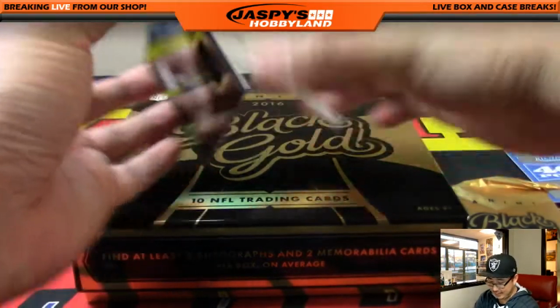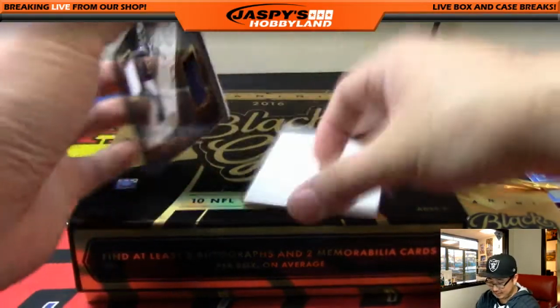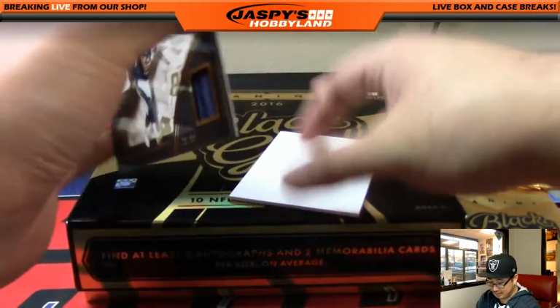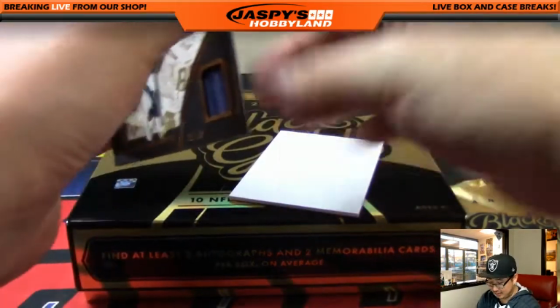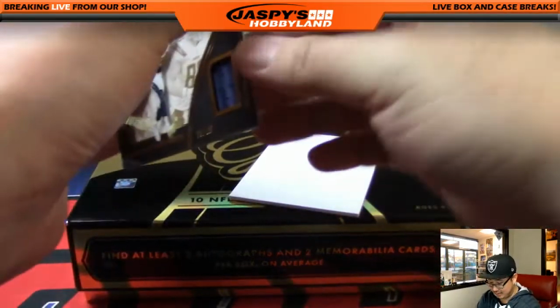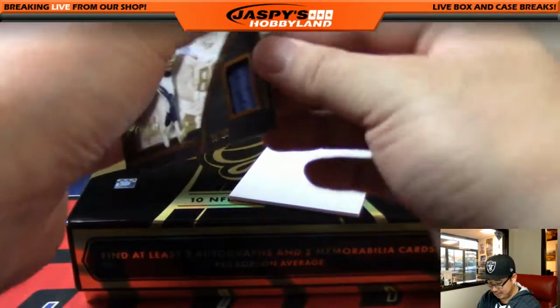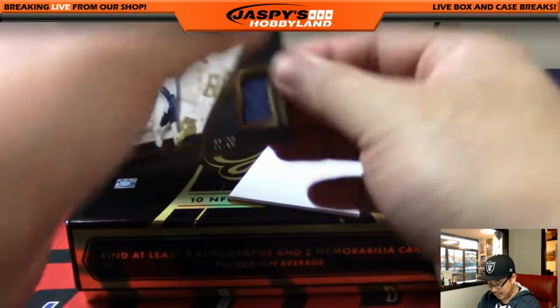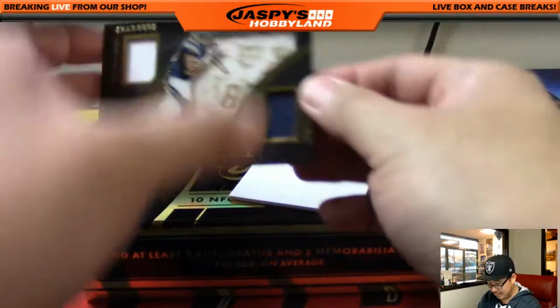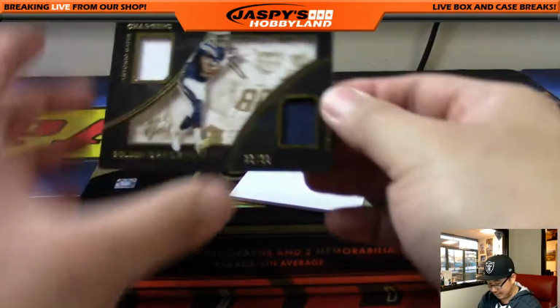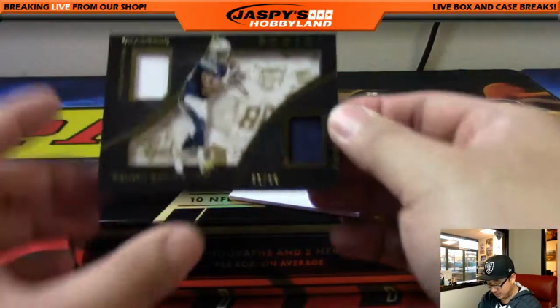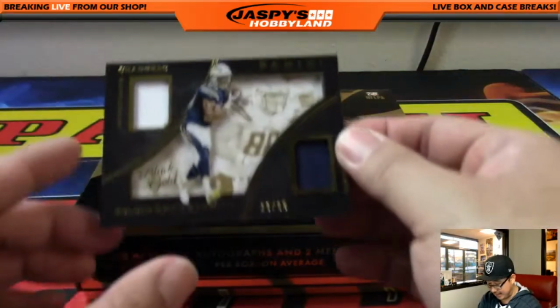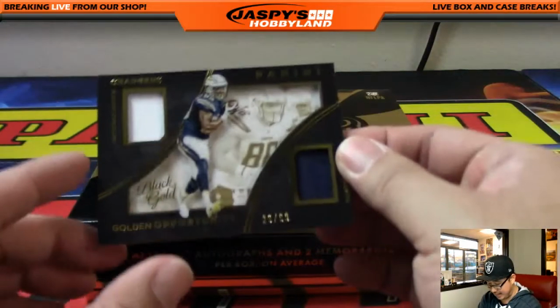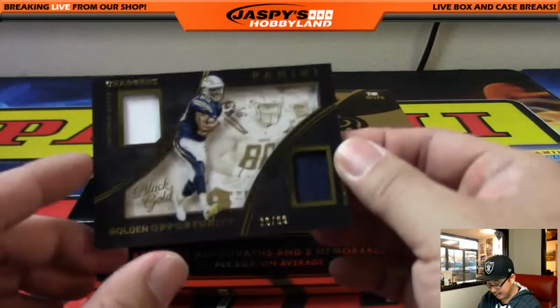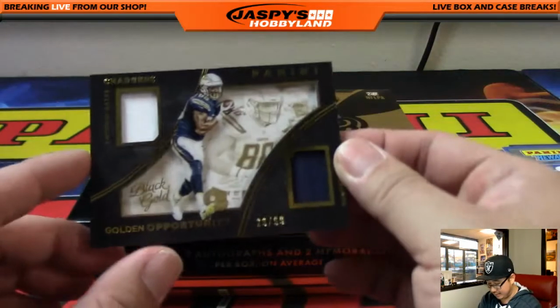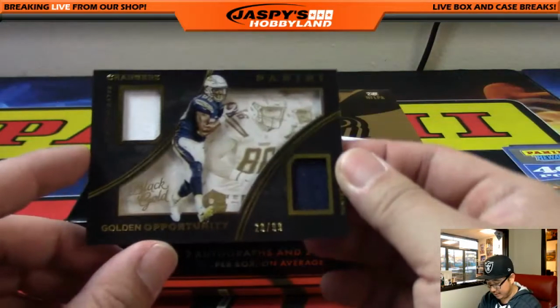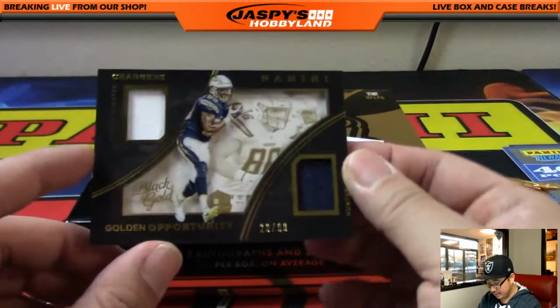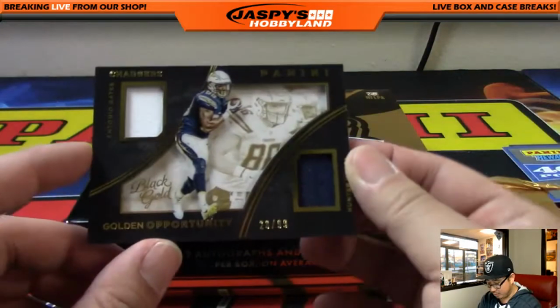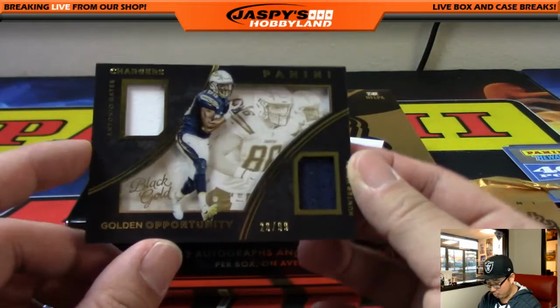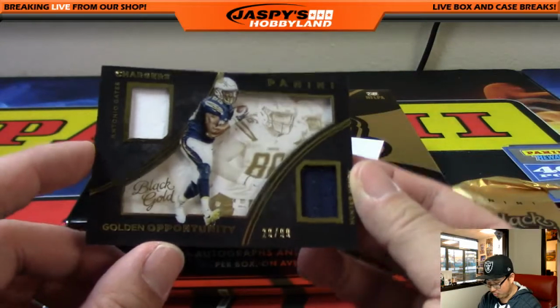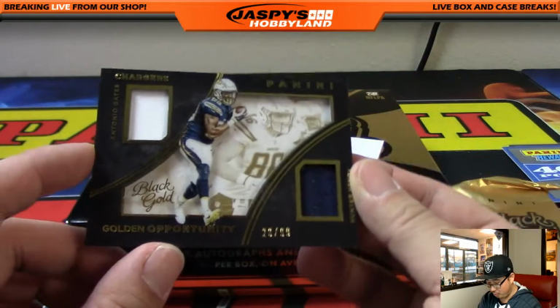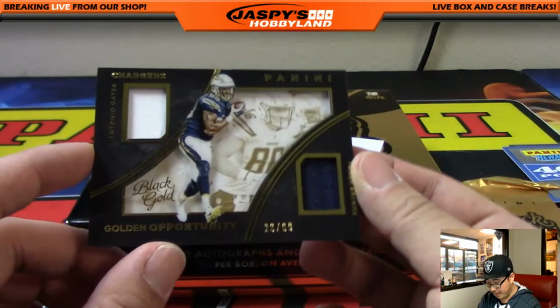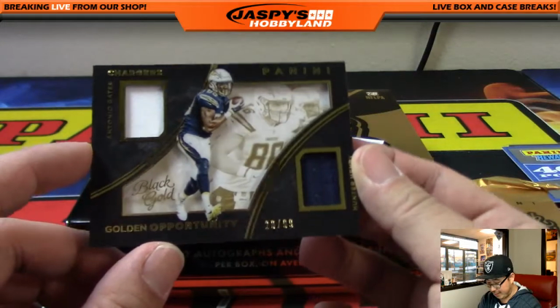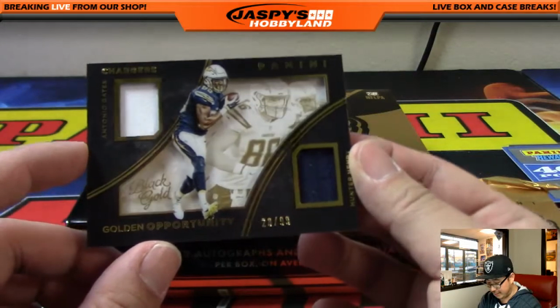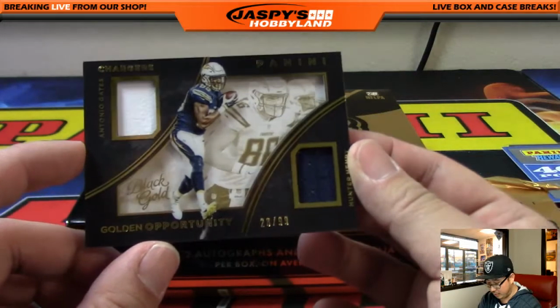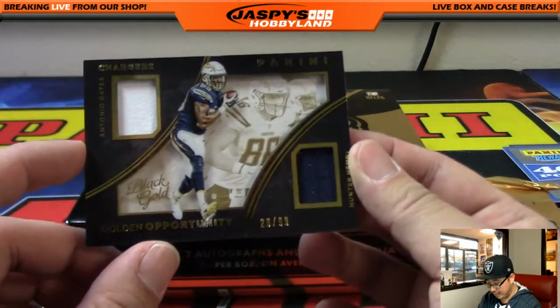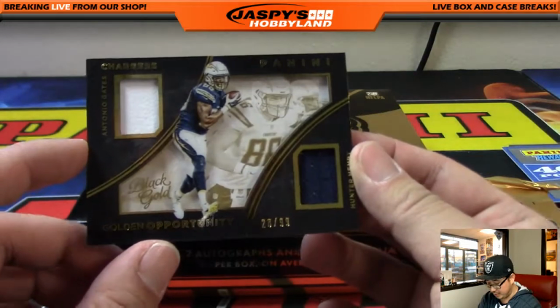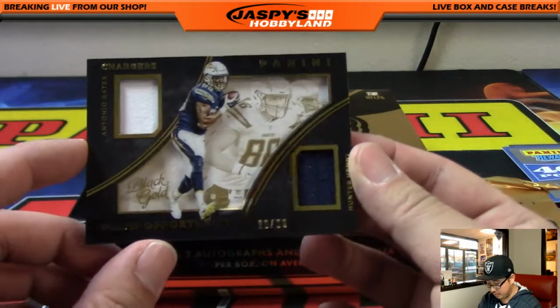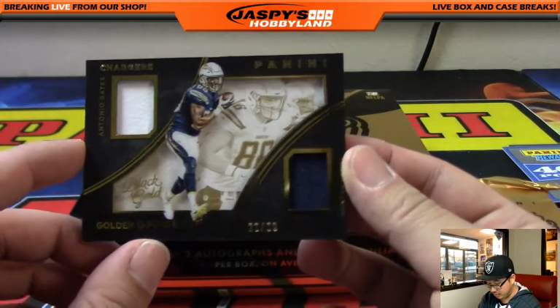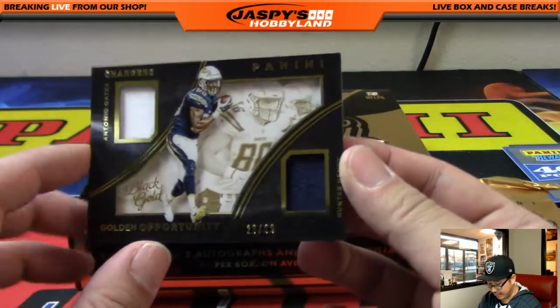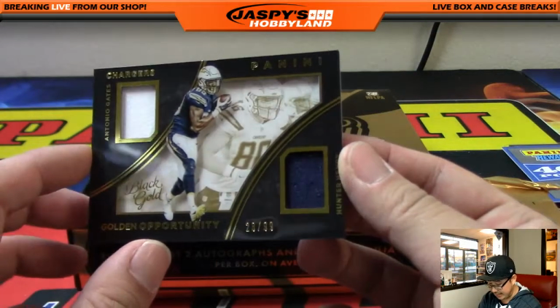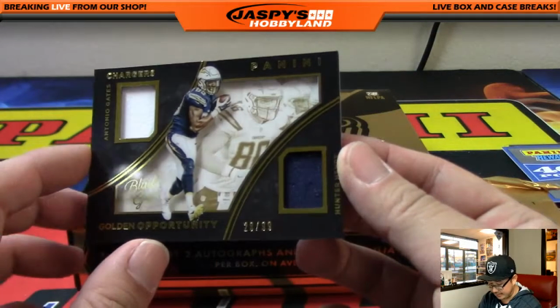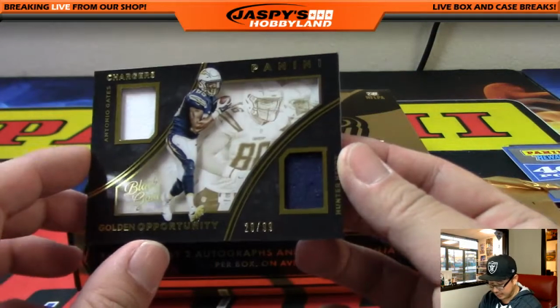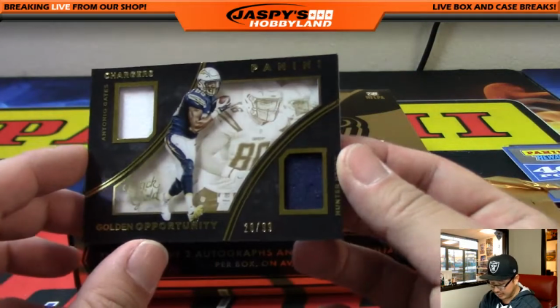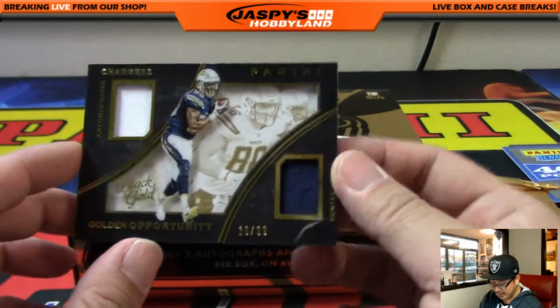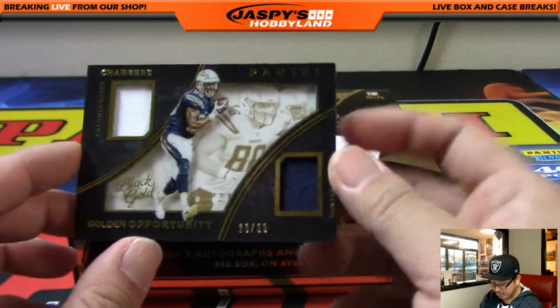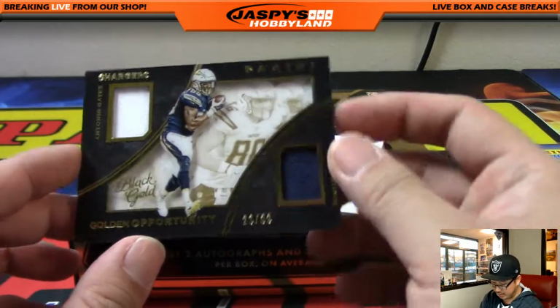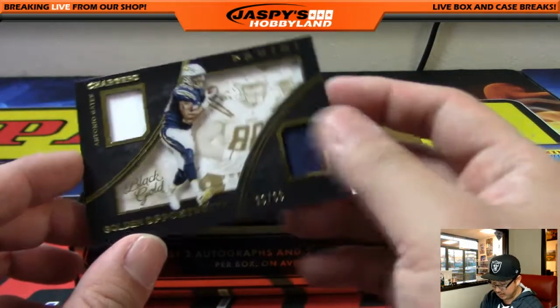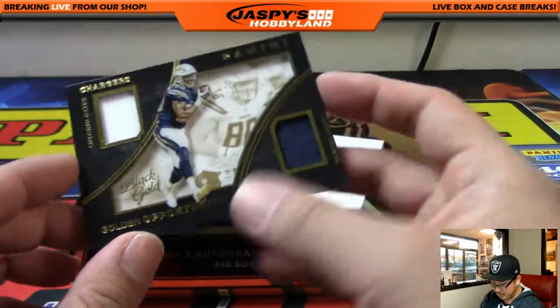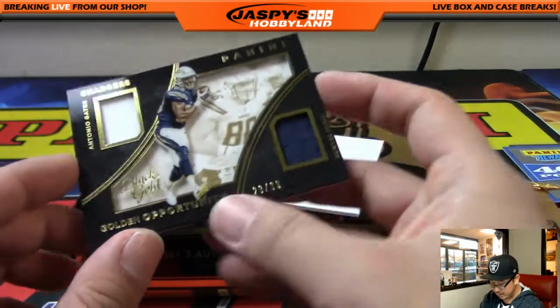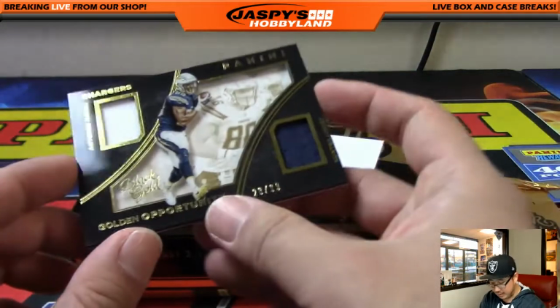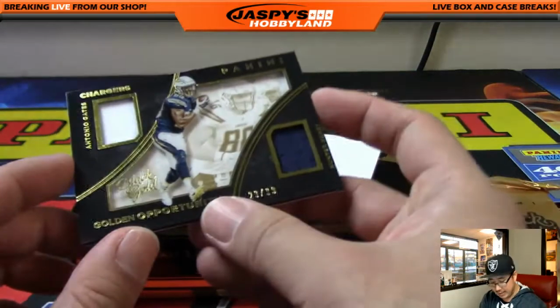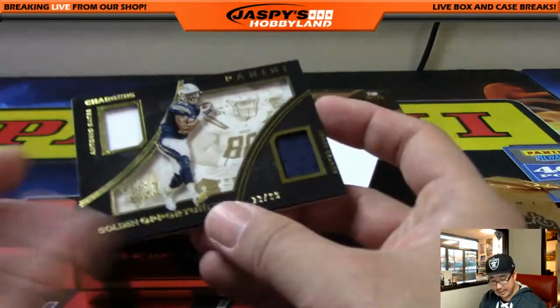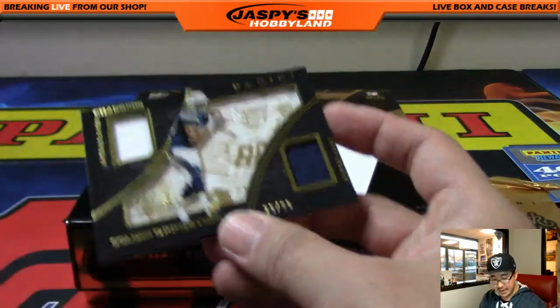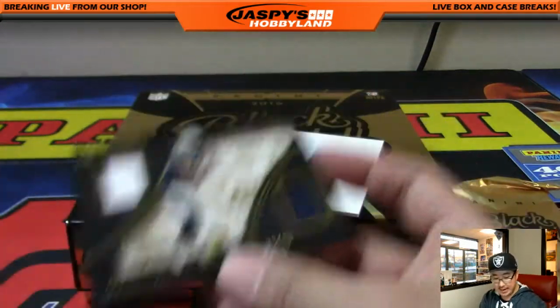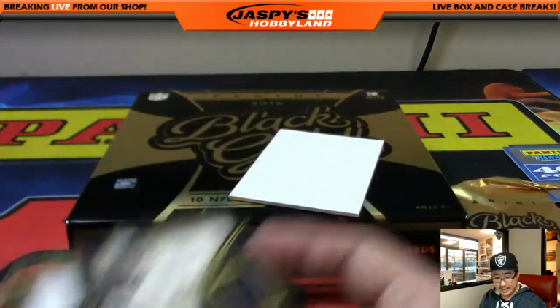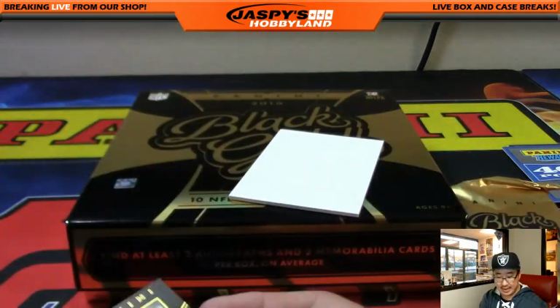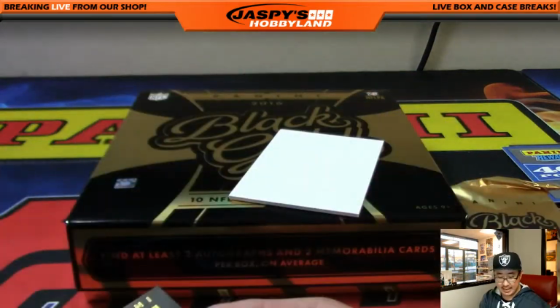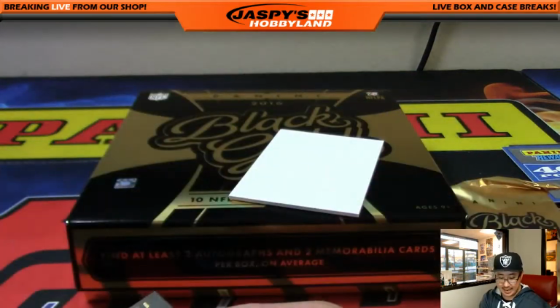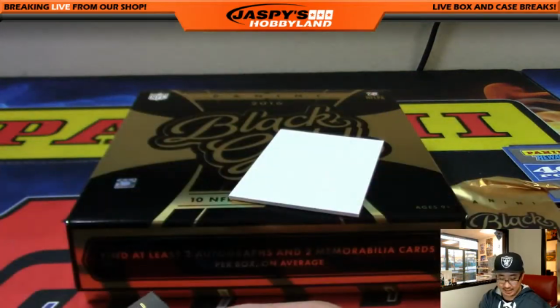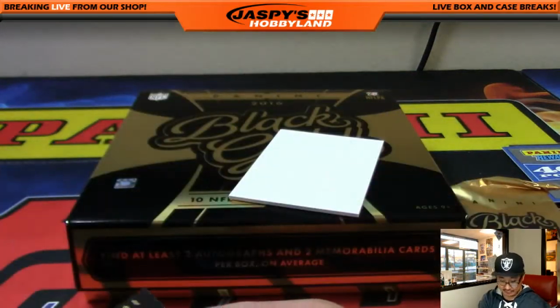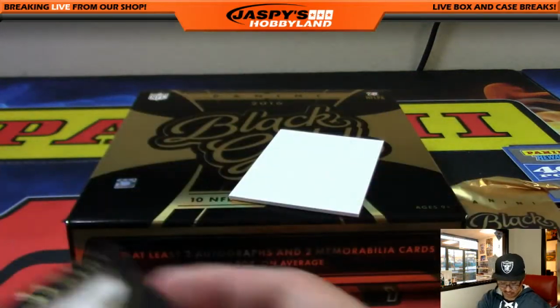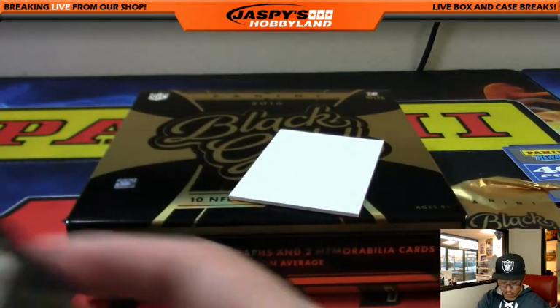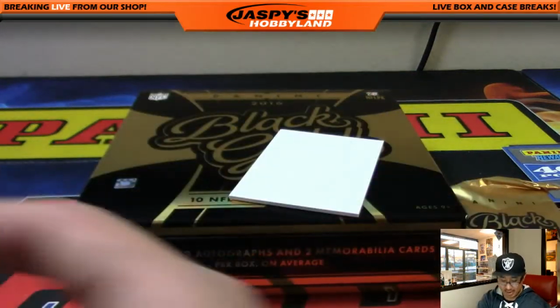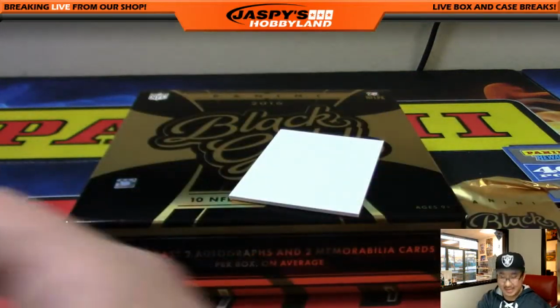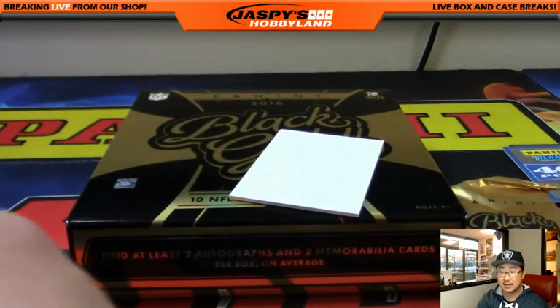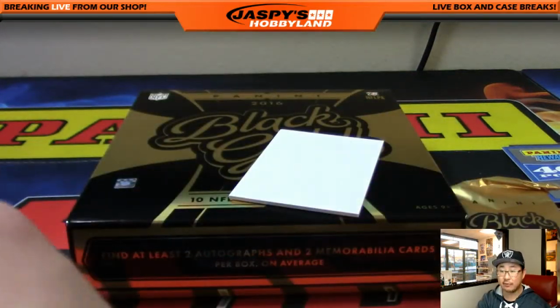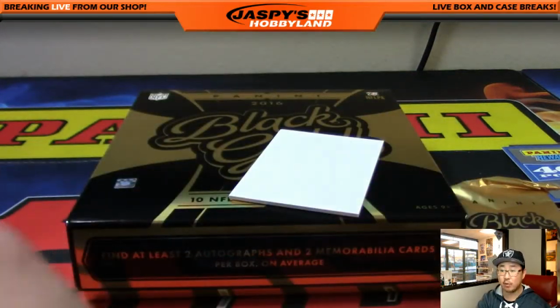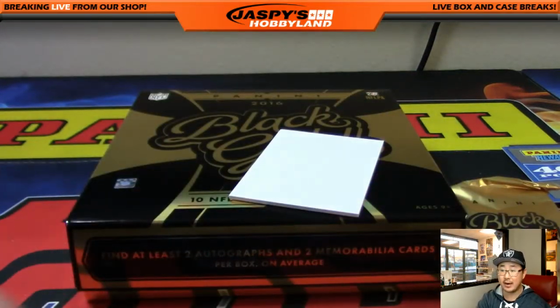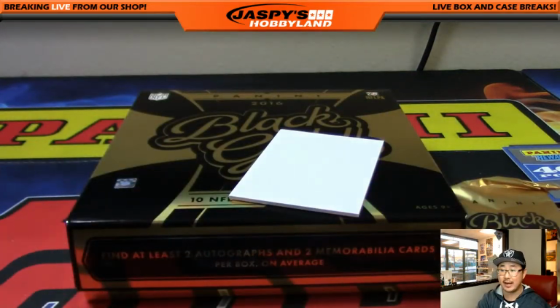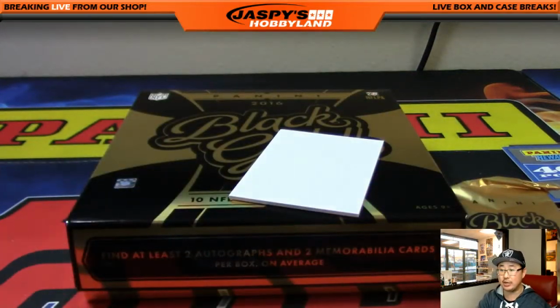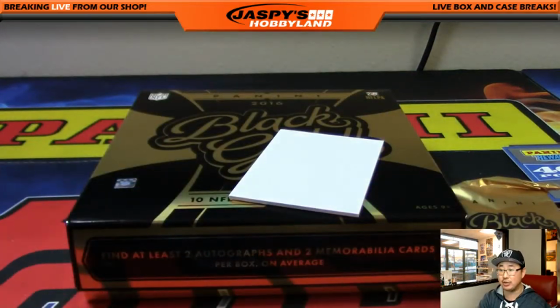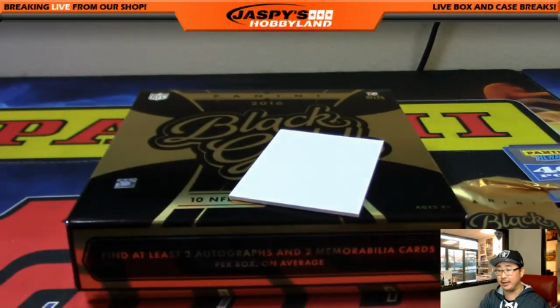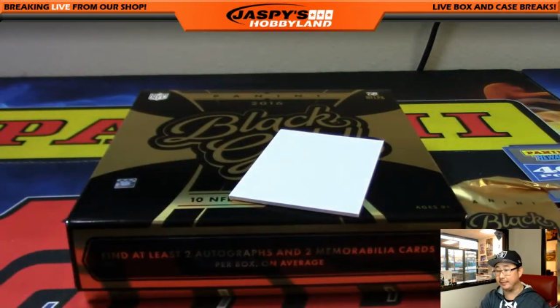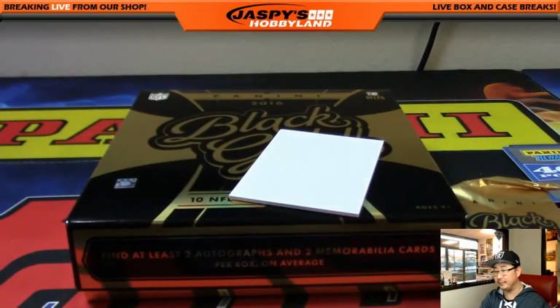Last card out of this pack — one more pack to go. Antonio Gates, Hunter Henry, out of 99. NFC West for Adrian.